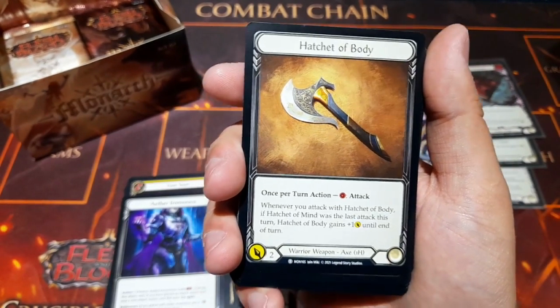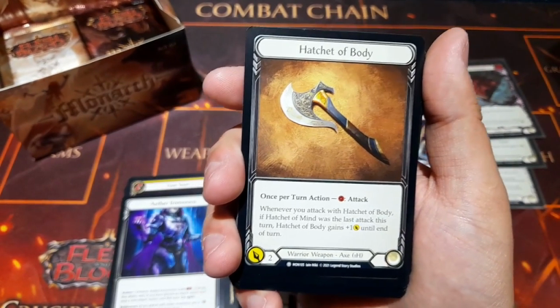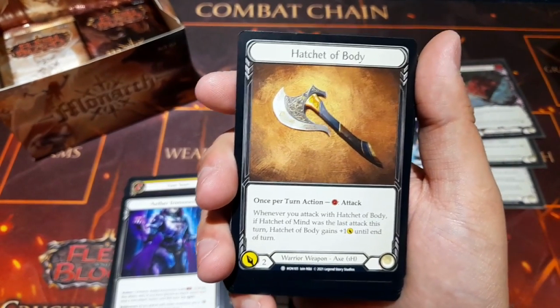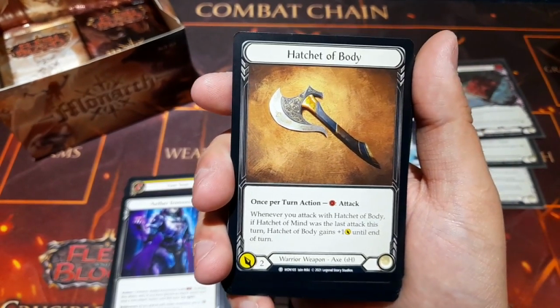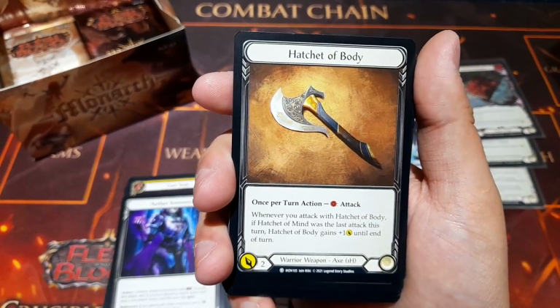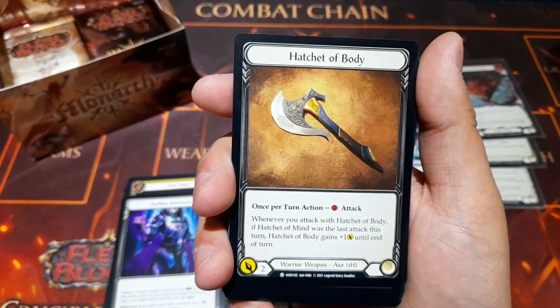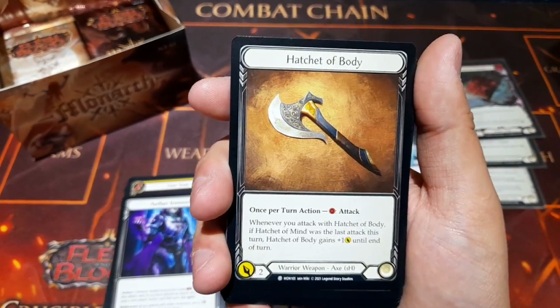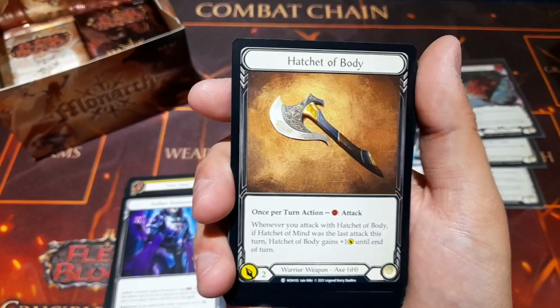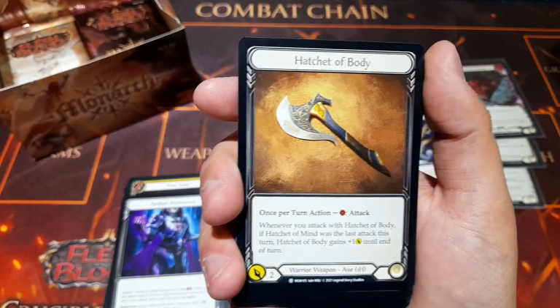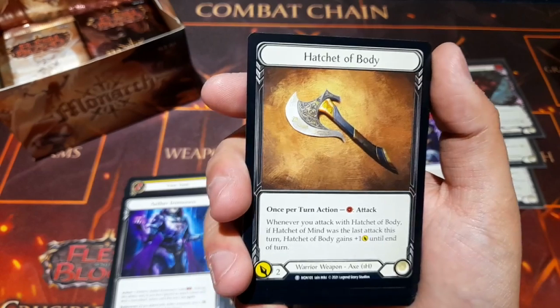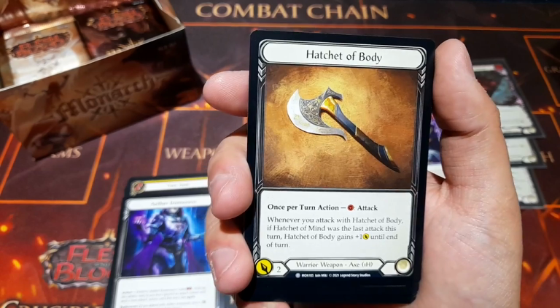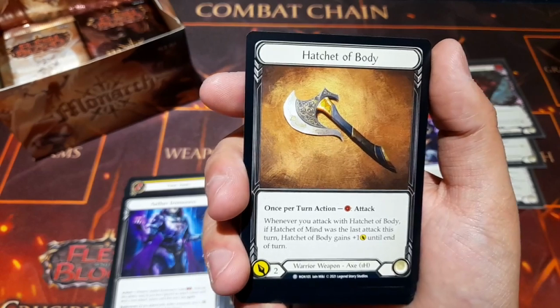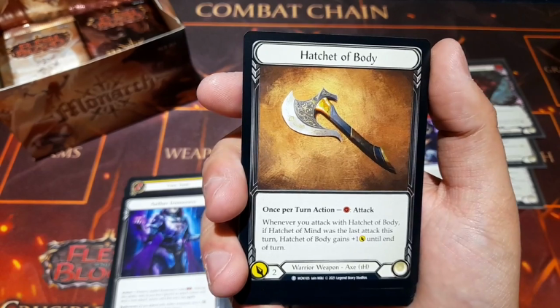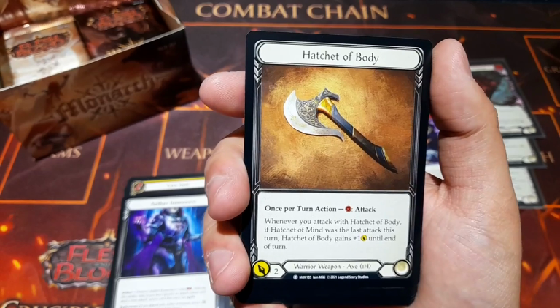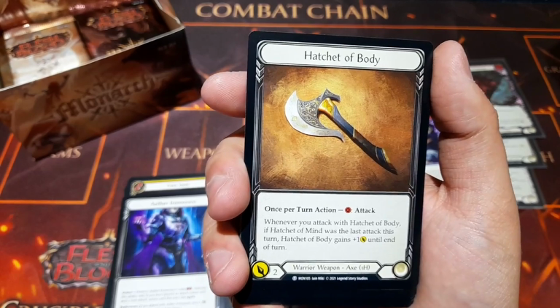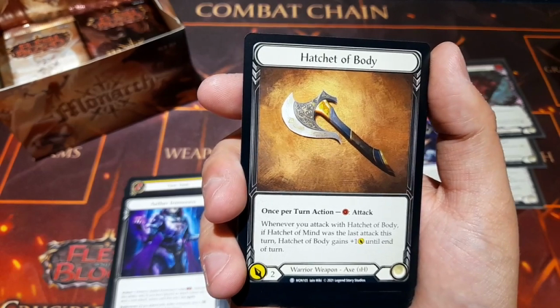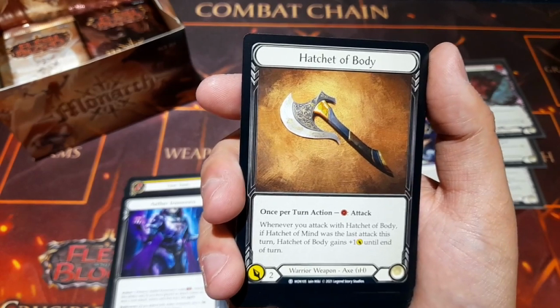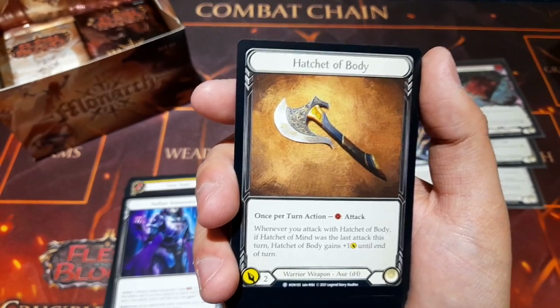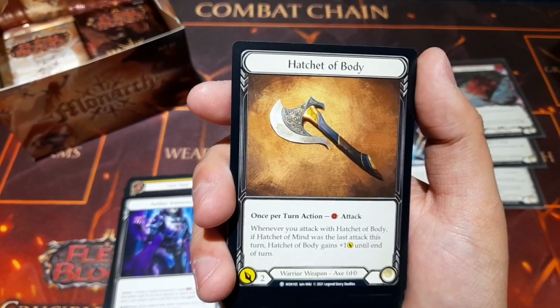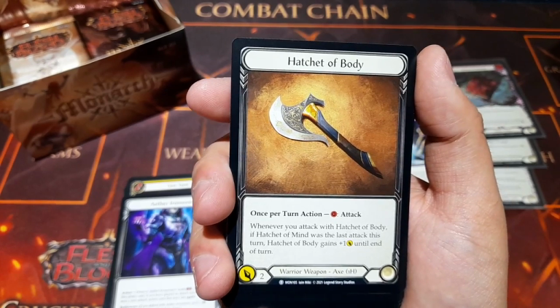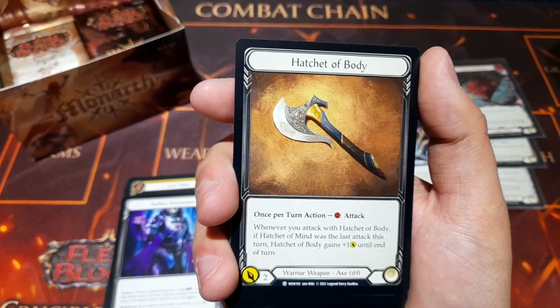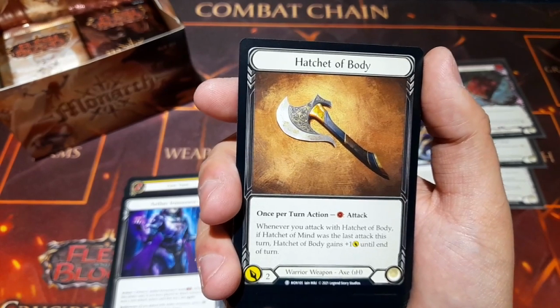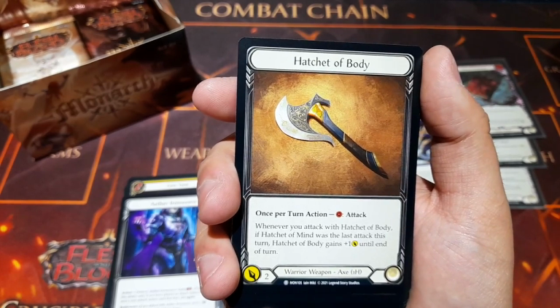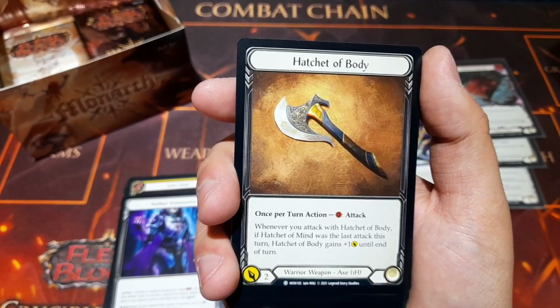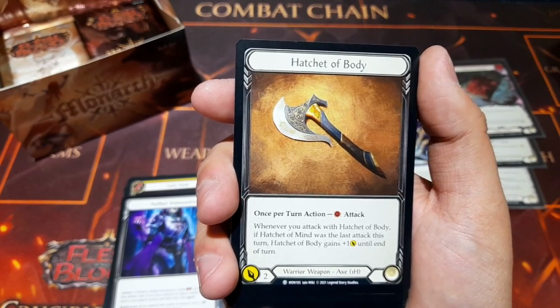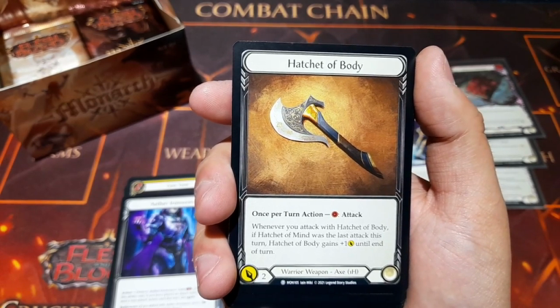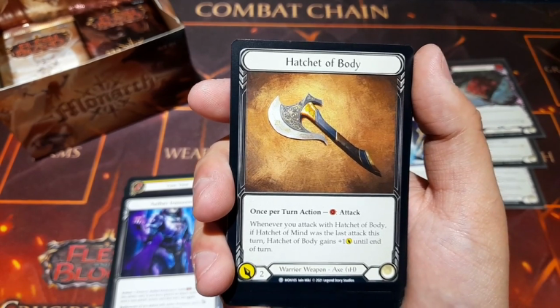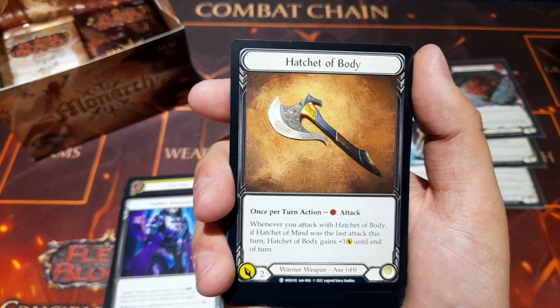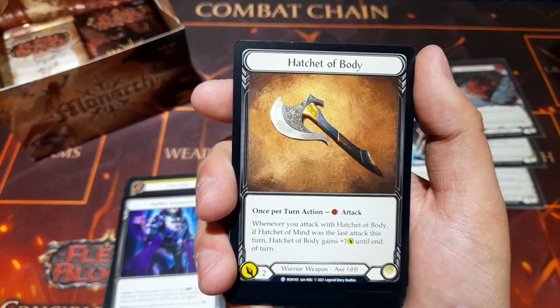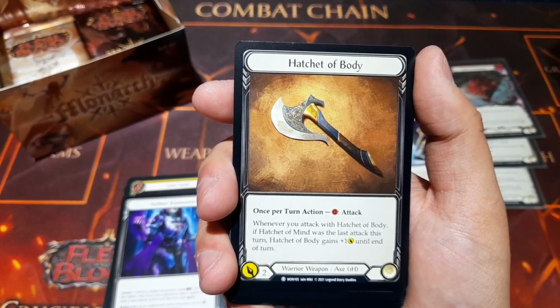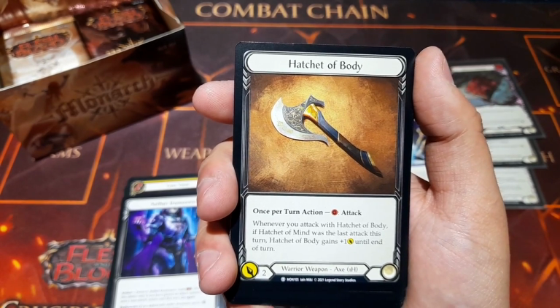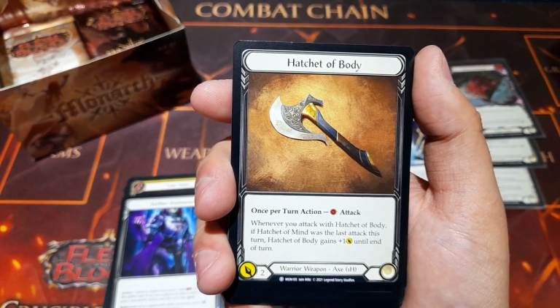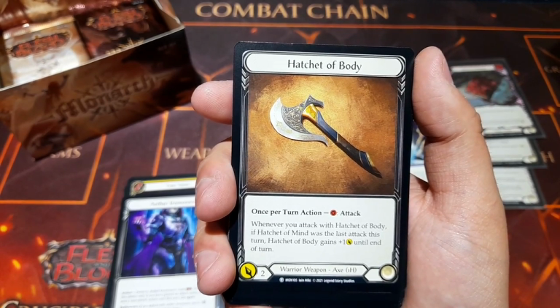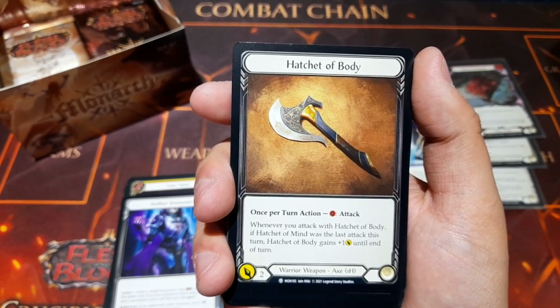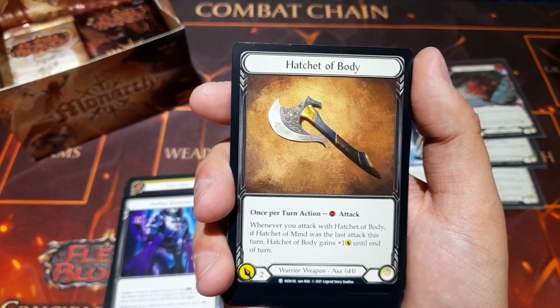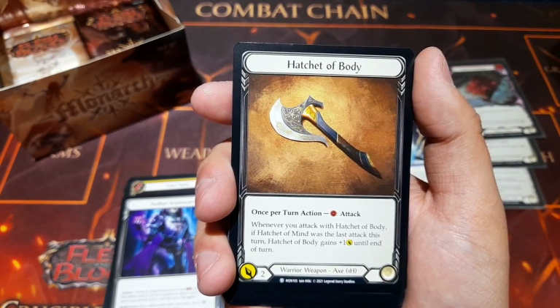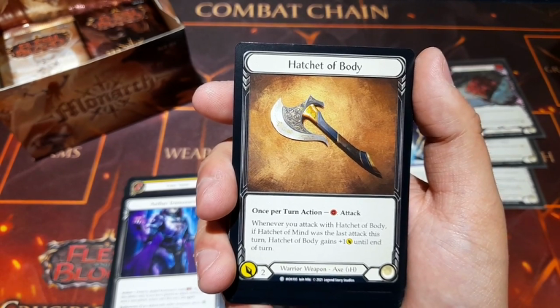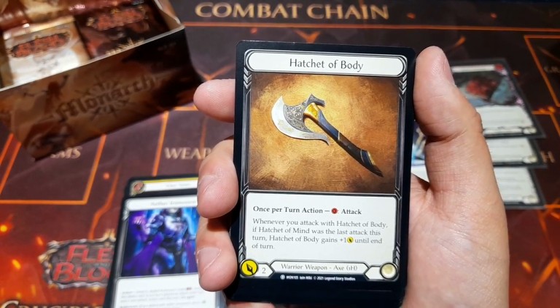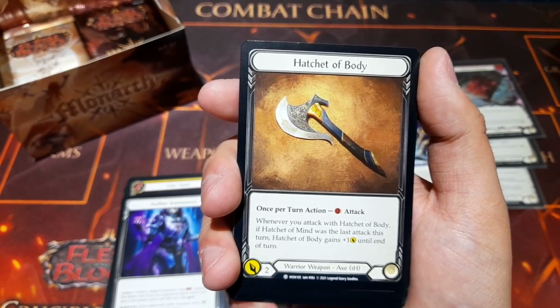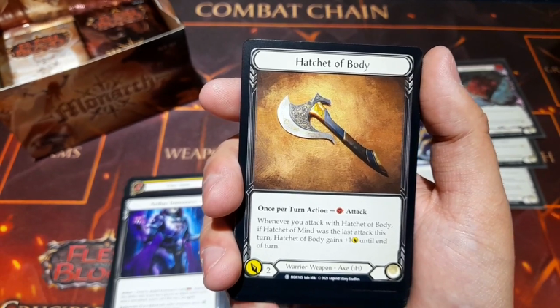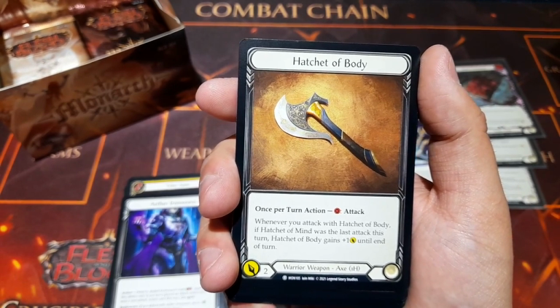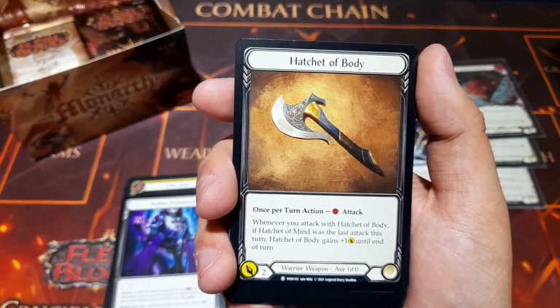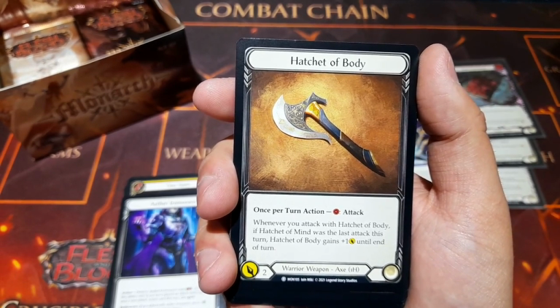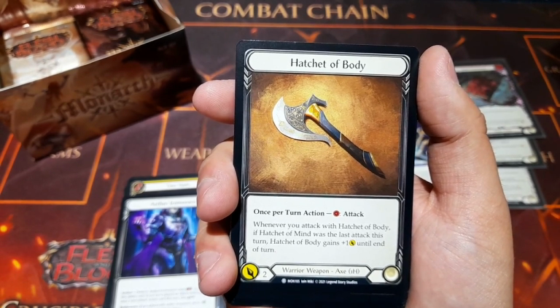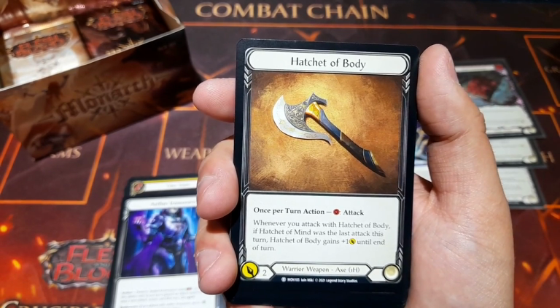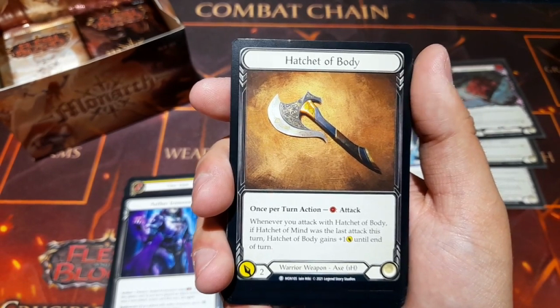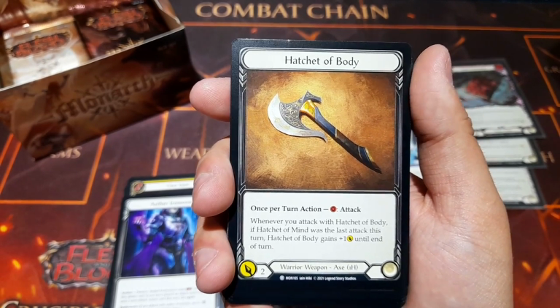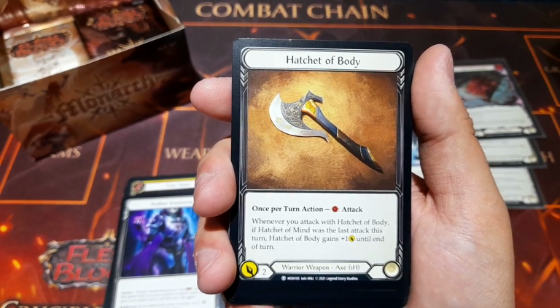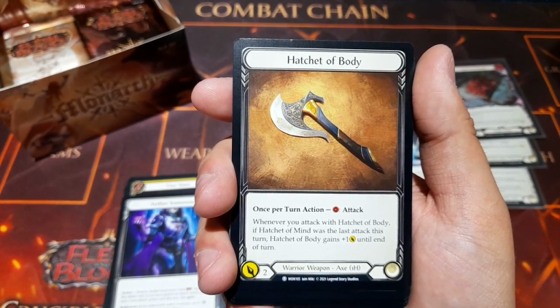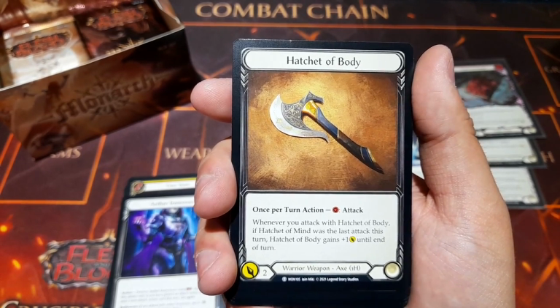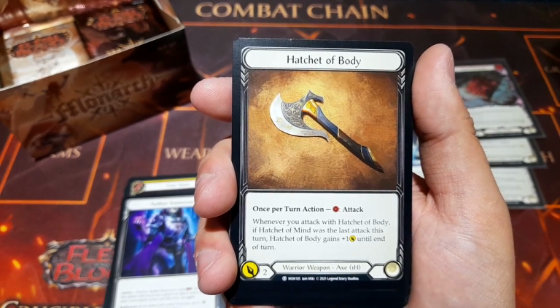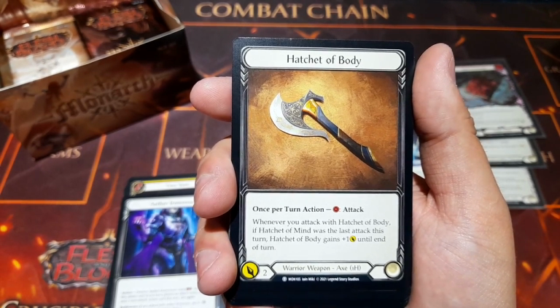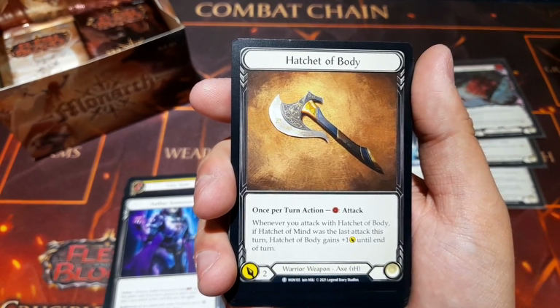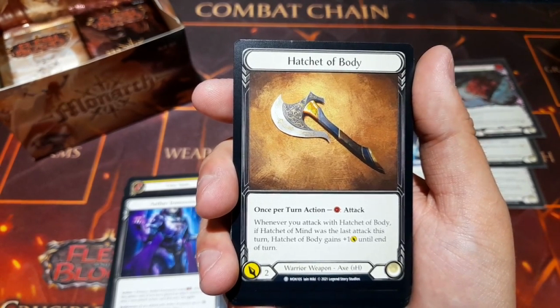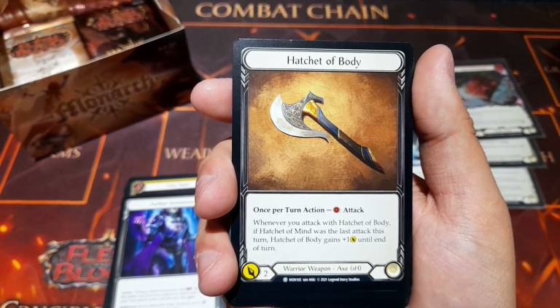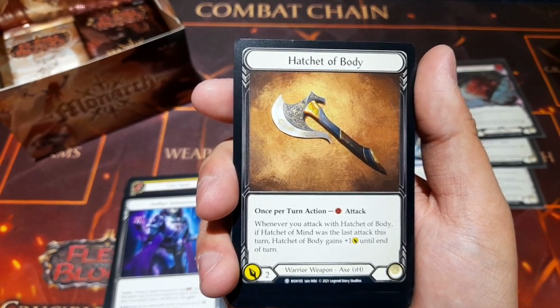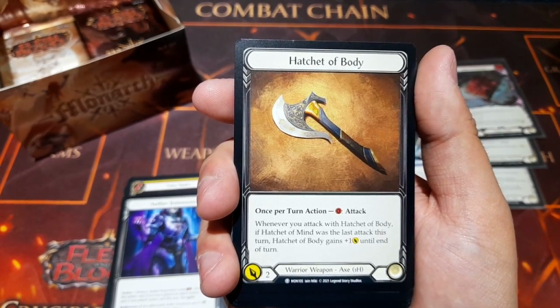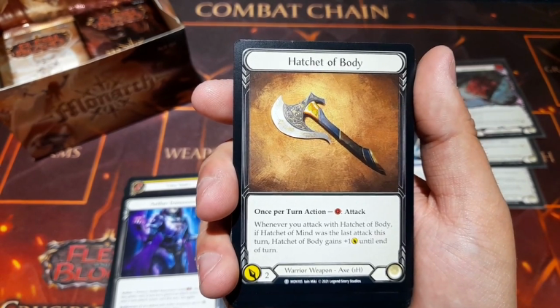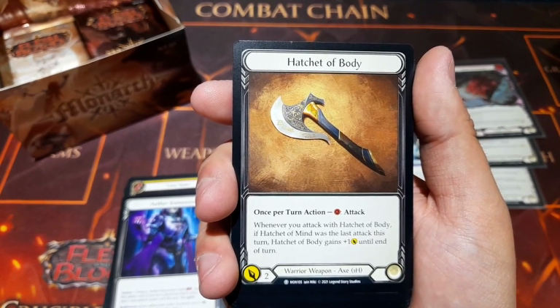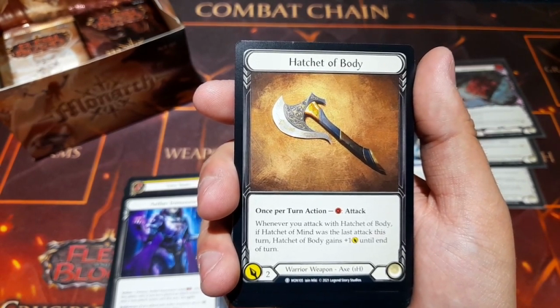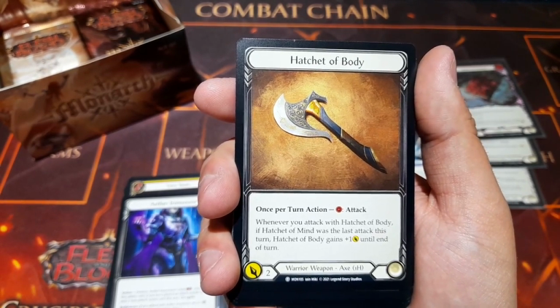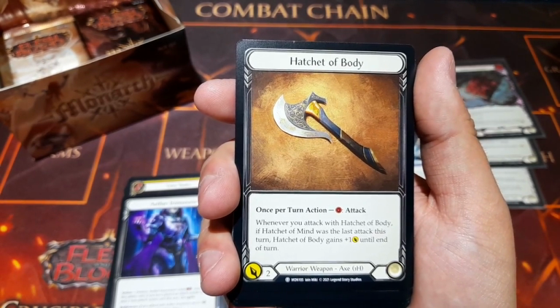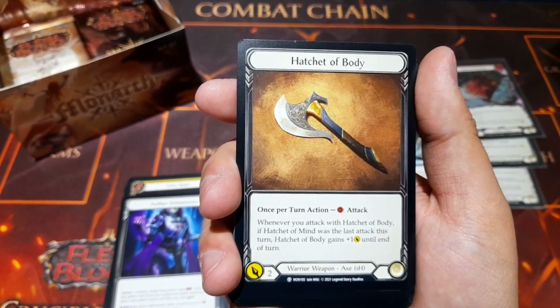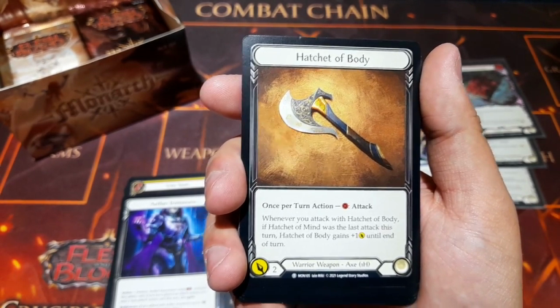We also have Hatchet of the Body — the counterpart to Hatchet of the Mind. Whenever you attack with this card, if Hatchet of the Mind was the last attack this turn, this card gains plus one damage until end of turn.